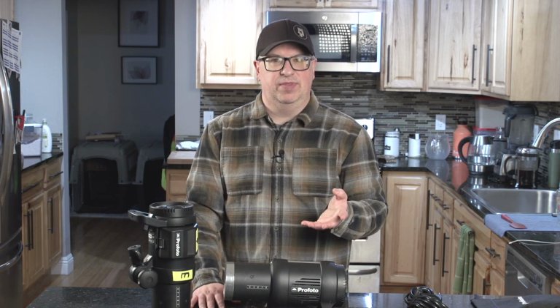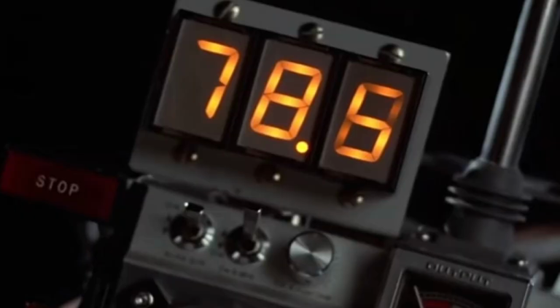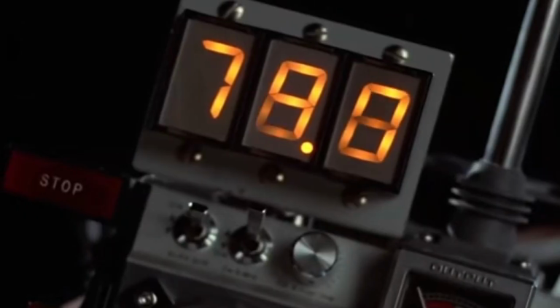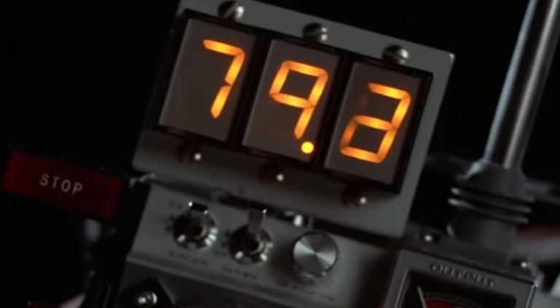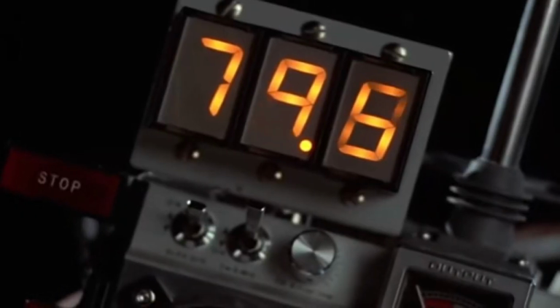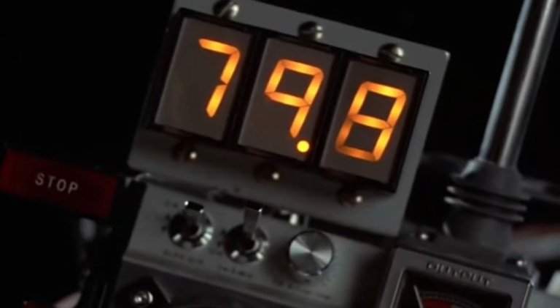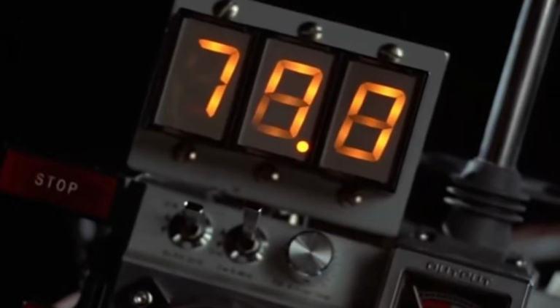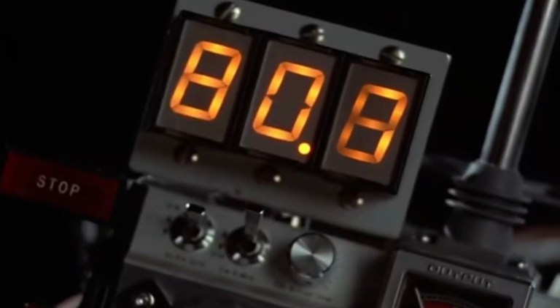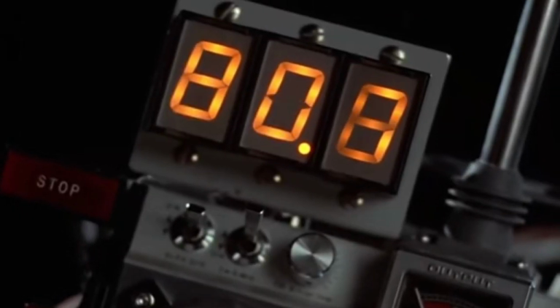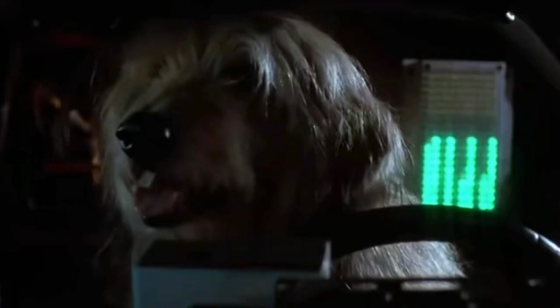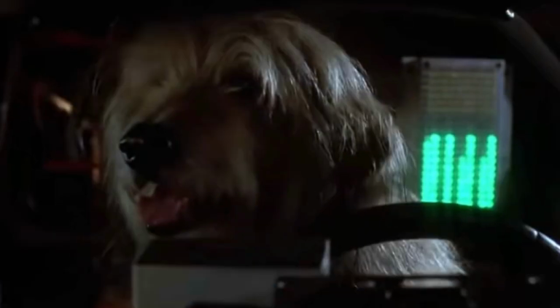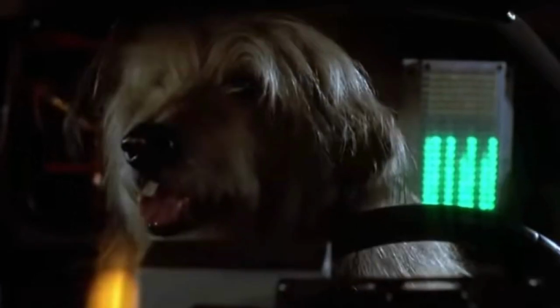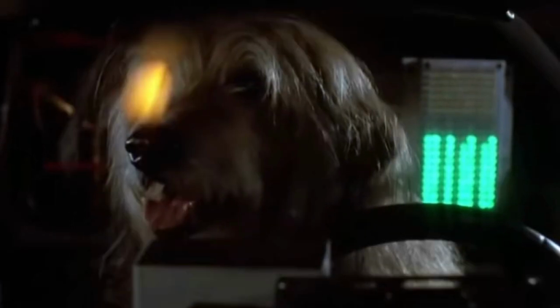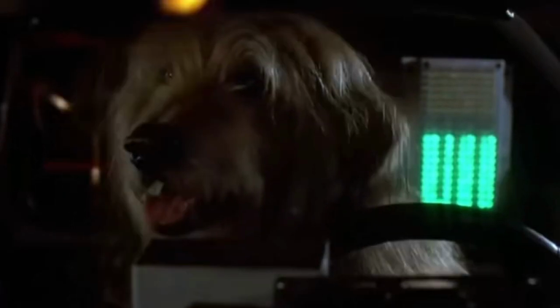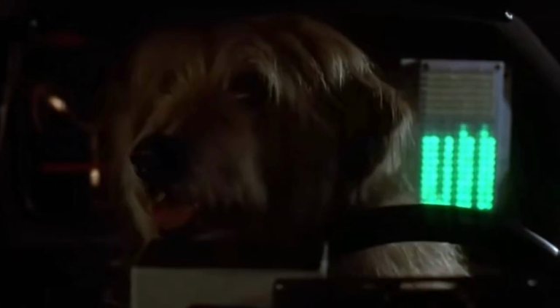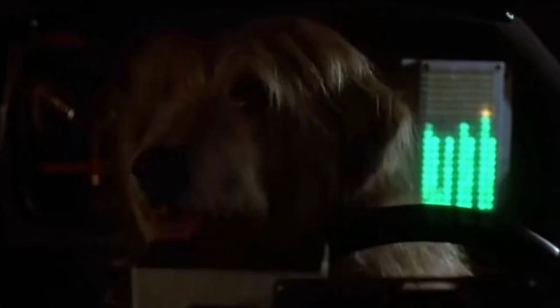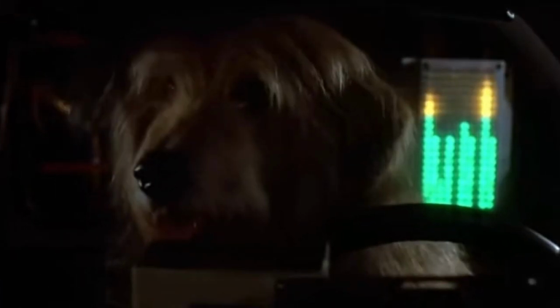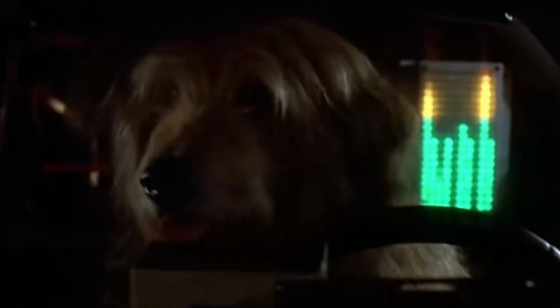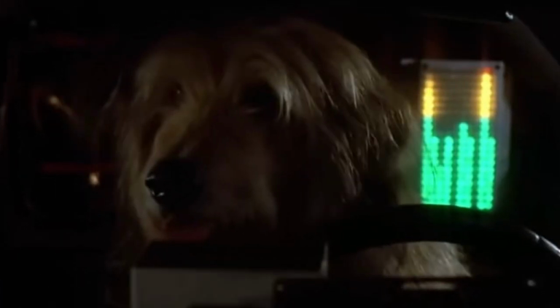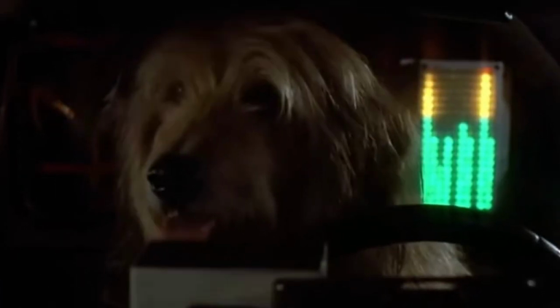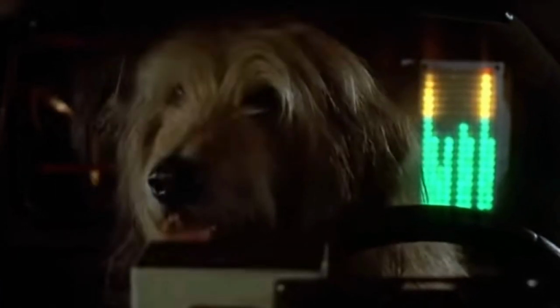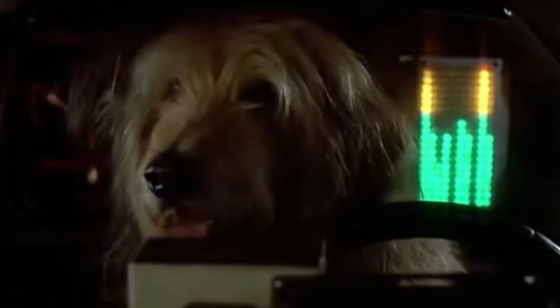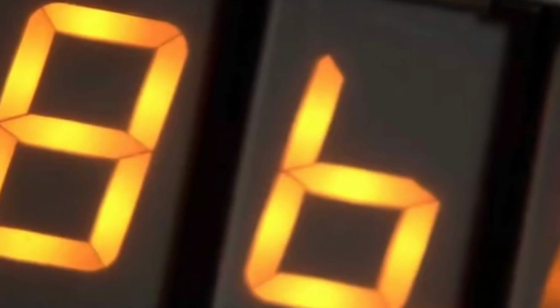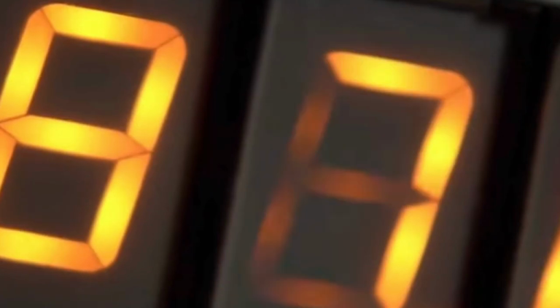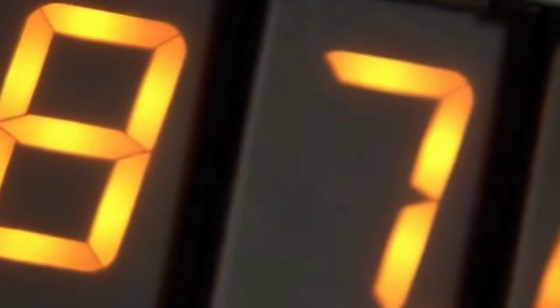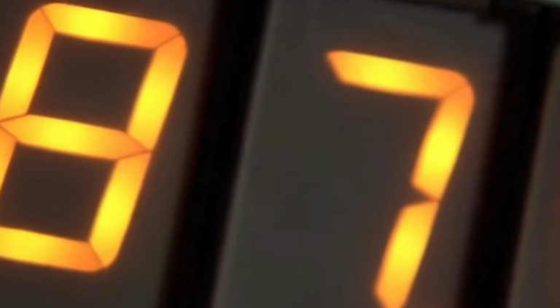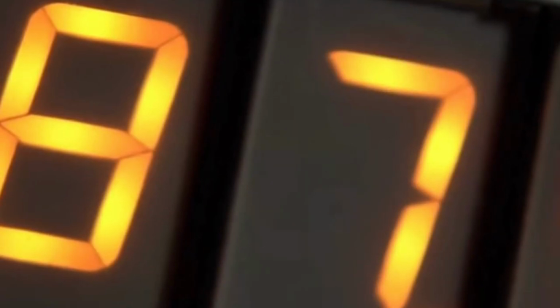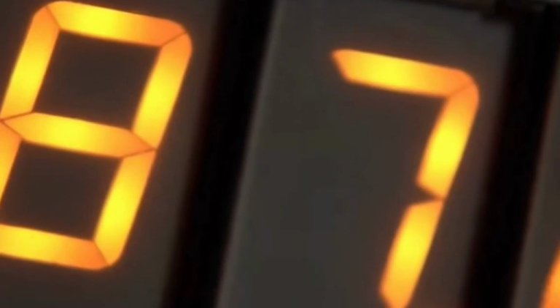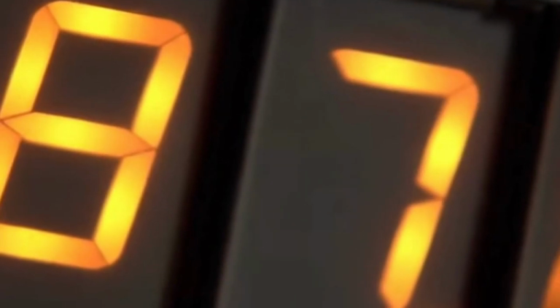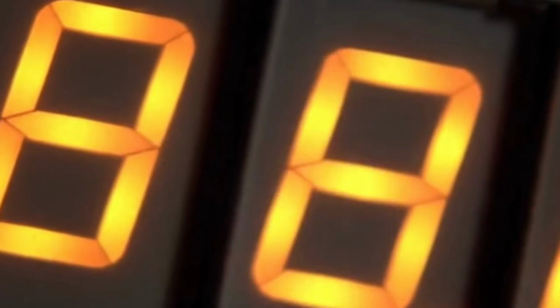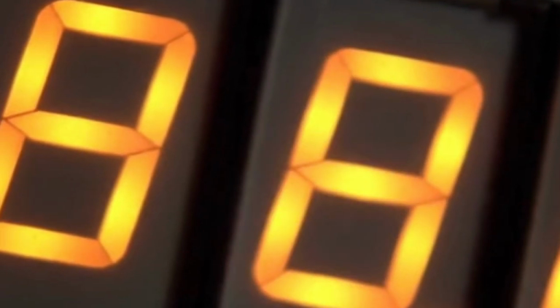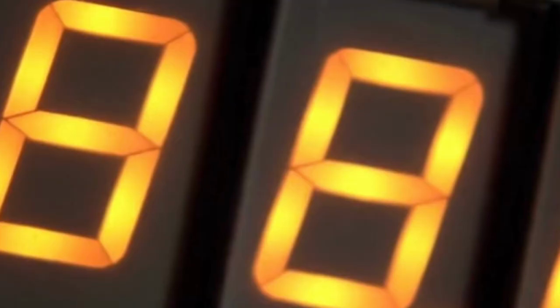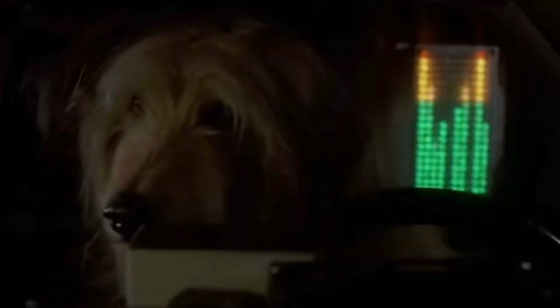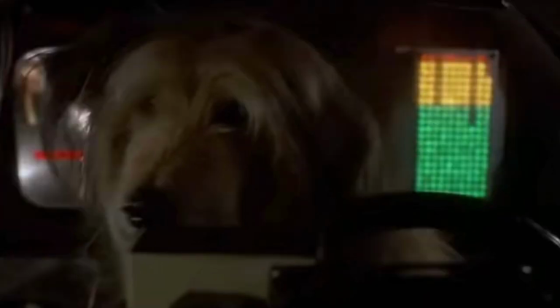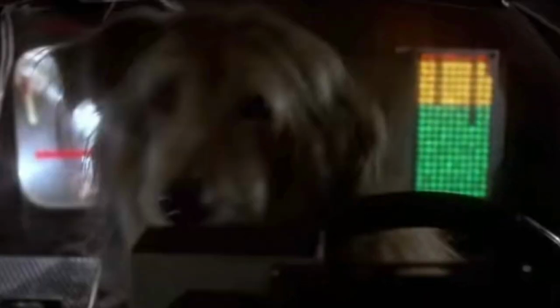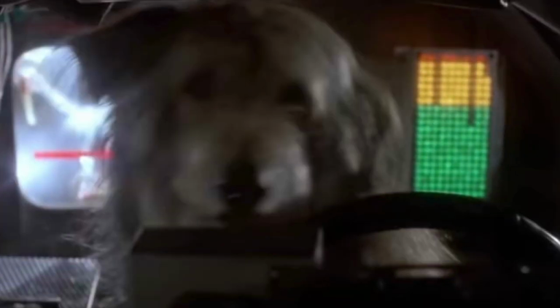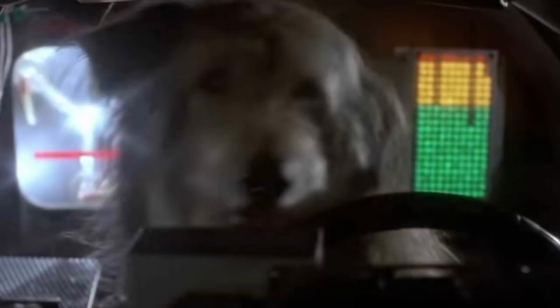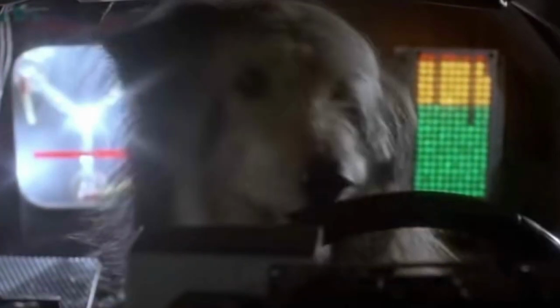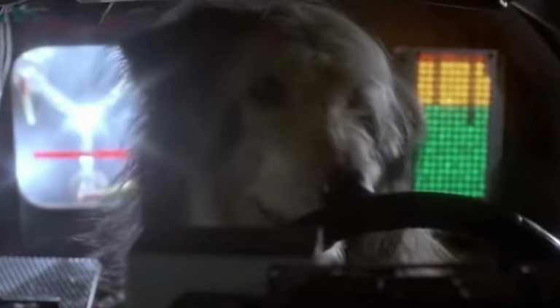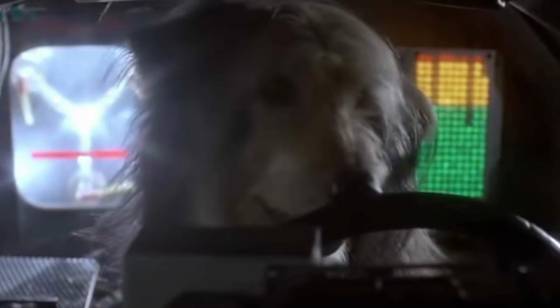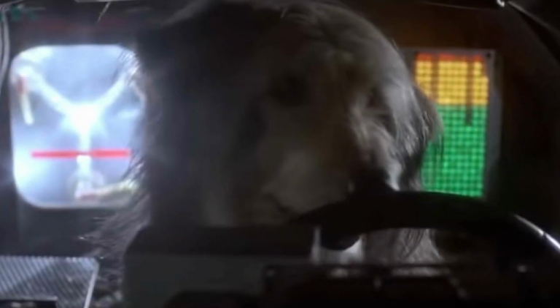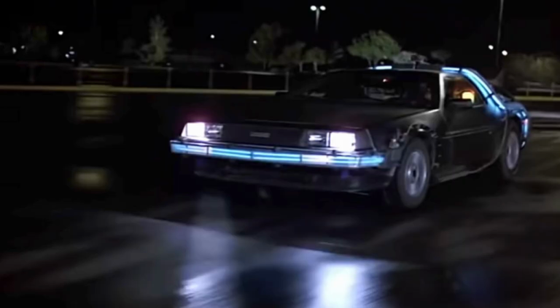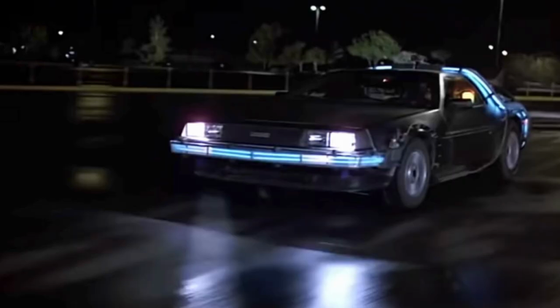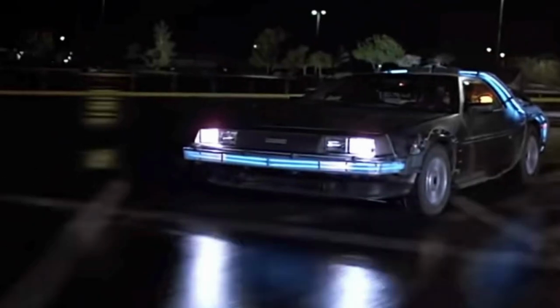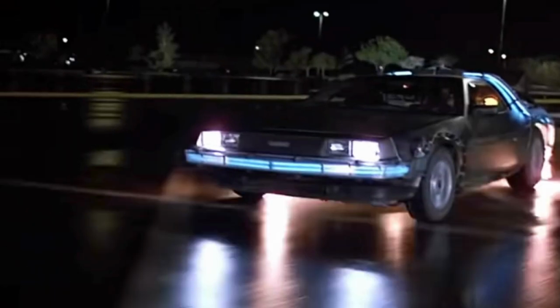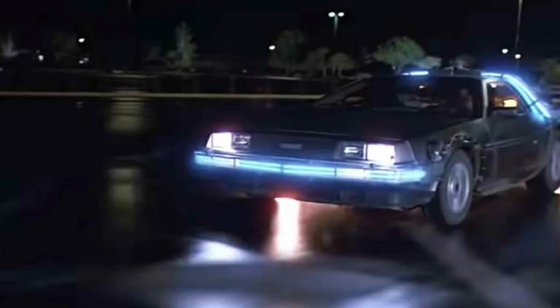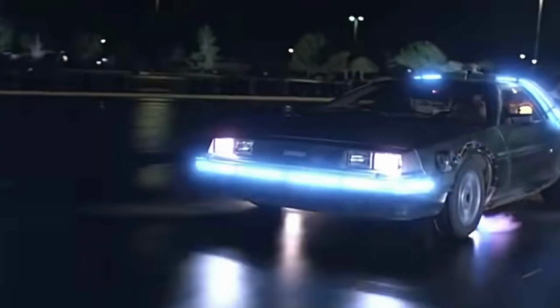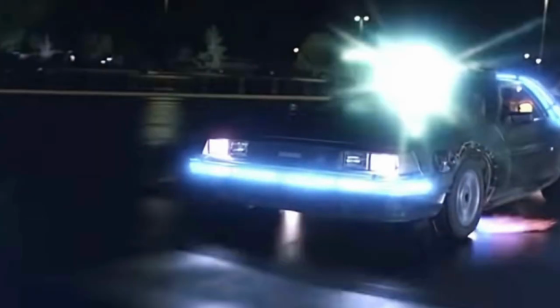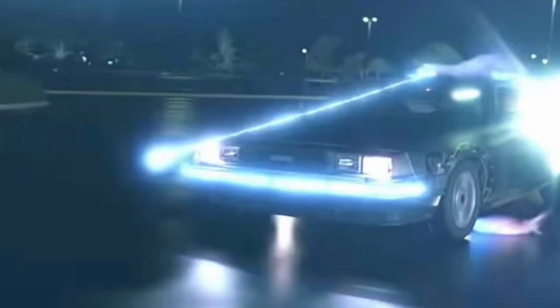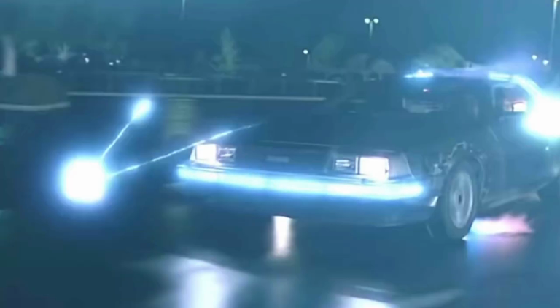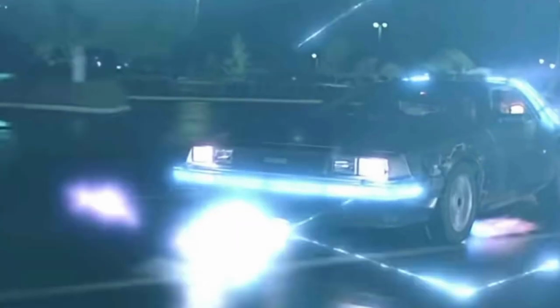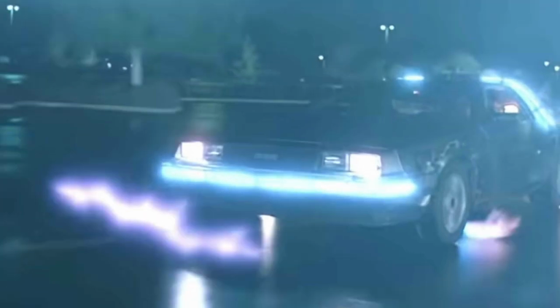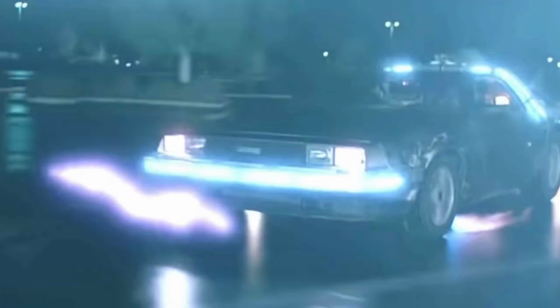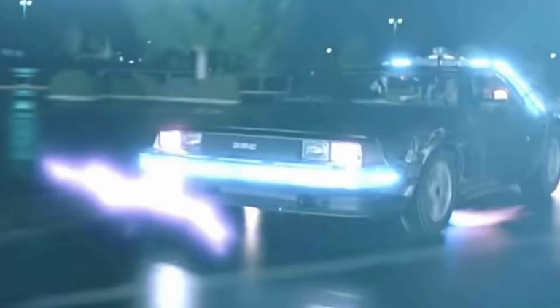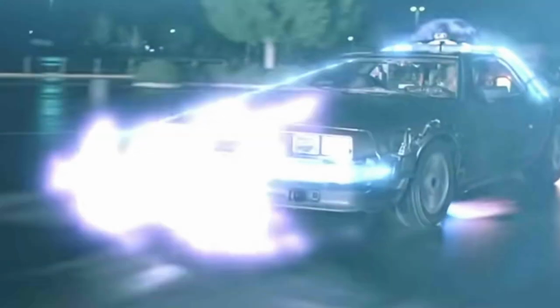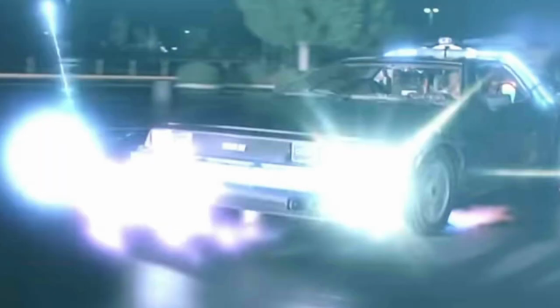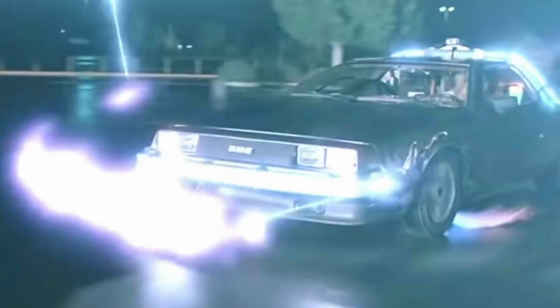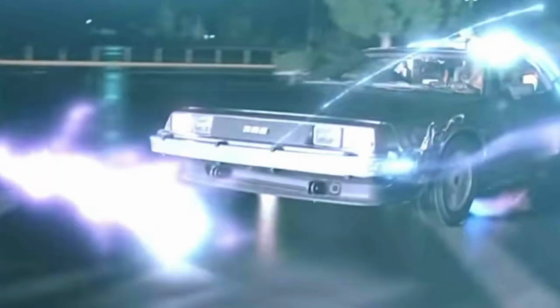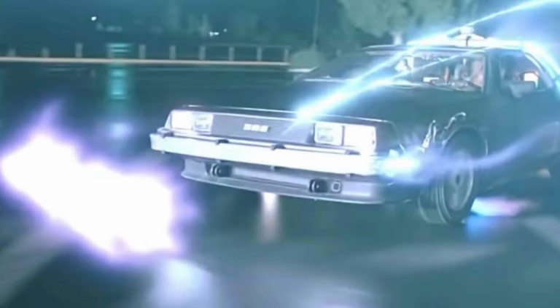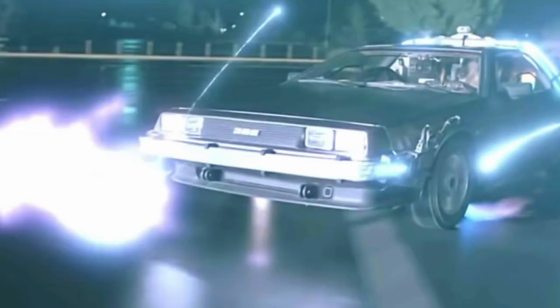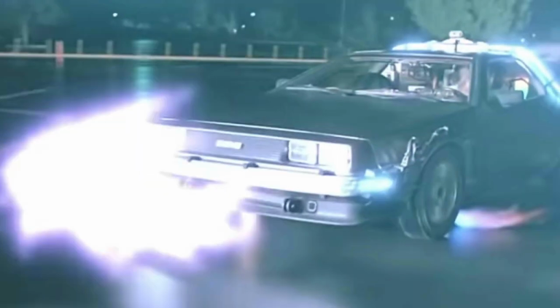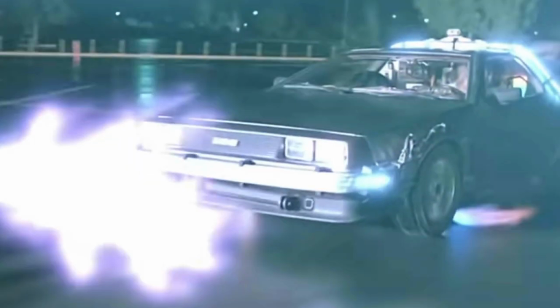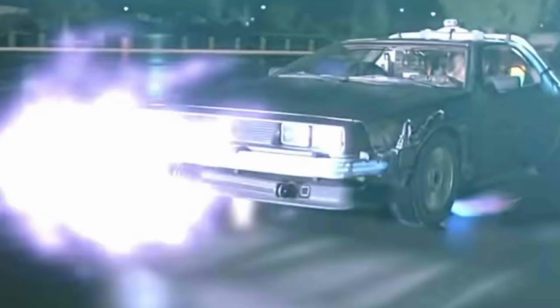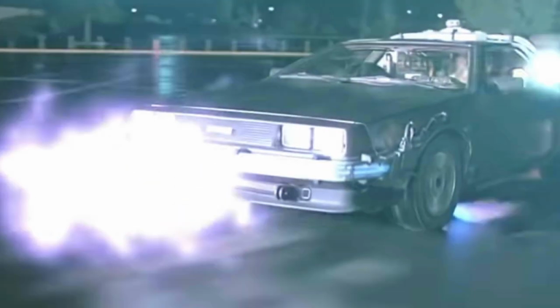So rather than looking for better technology, I decided to look for a better time. I hopped in the DeLorean, hit 88 on the speedo, went back about 20 years, and came up with the following solution.